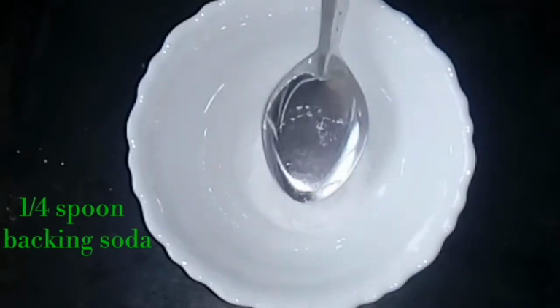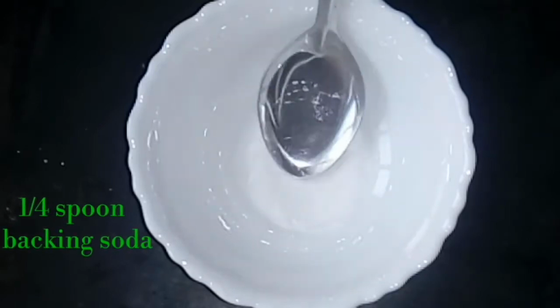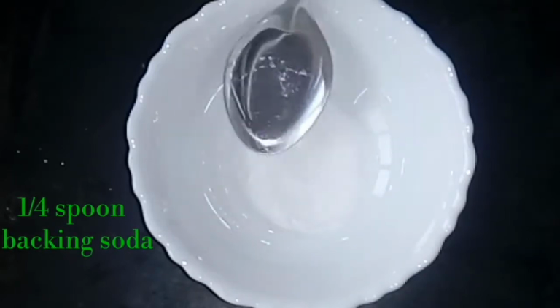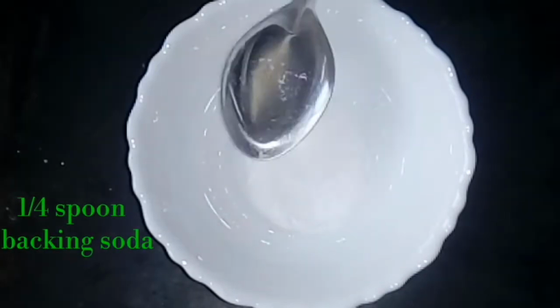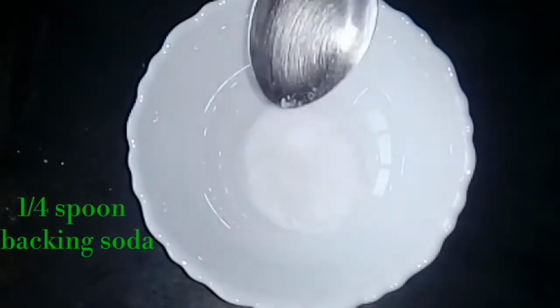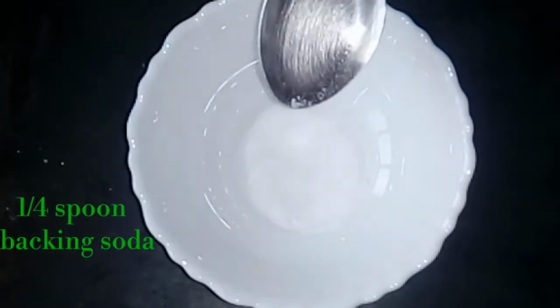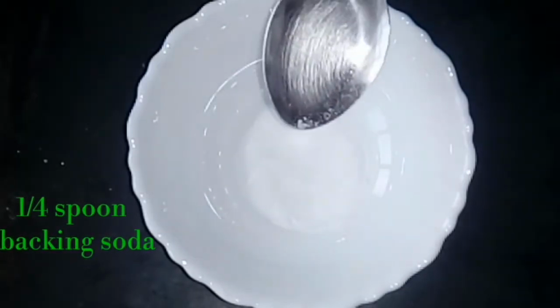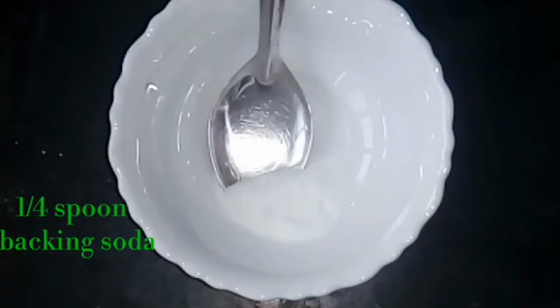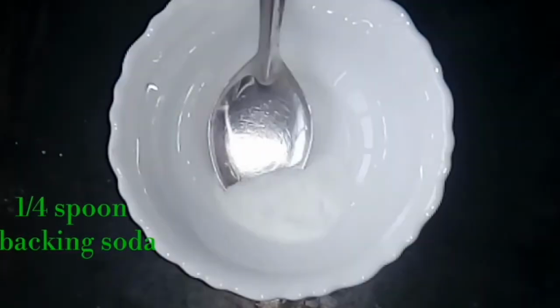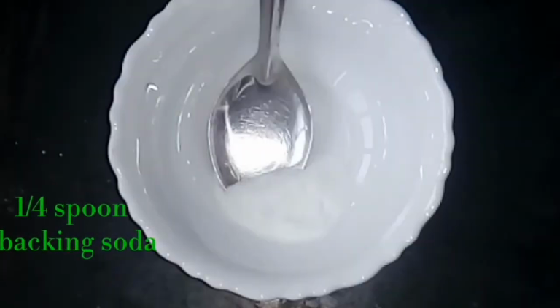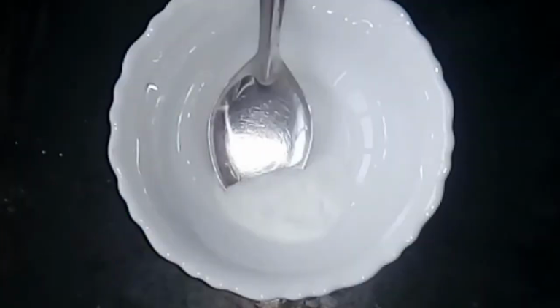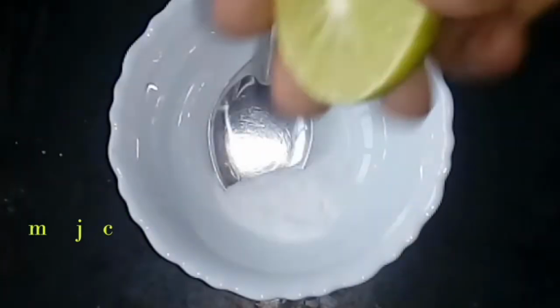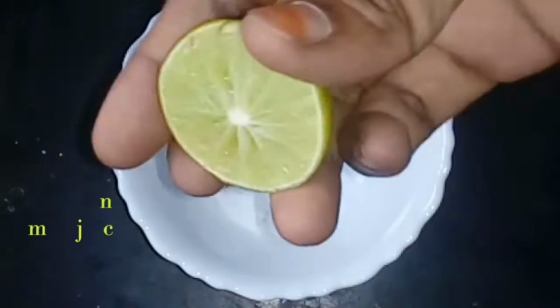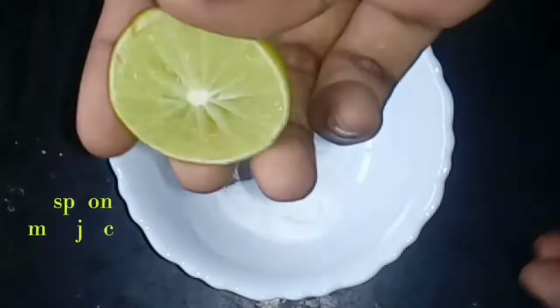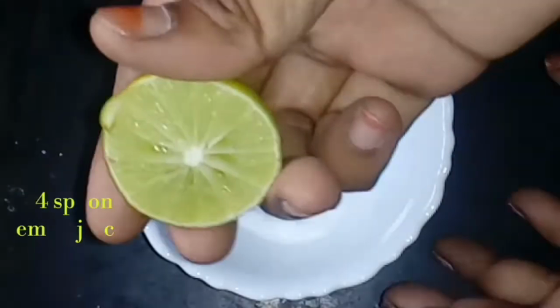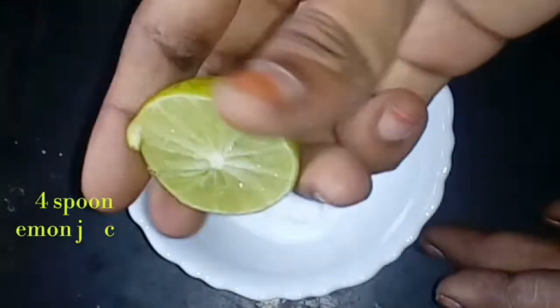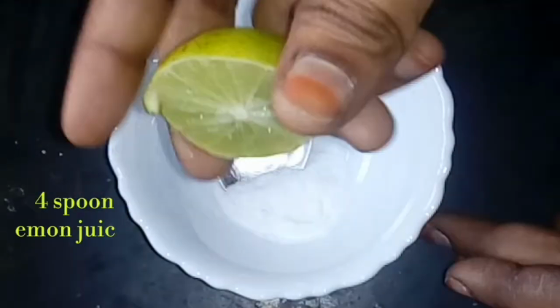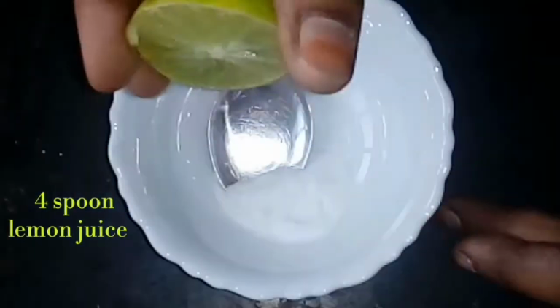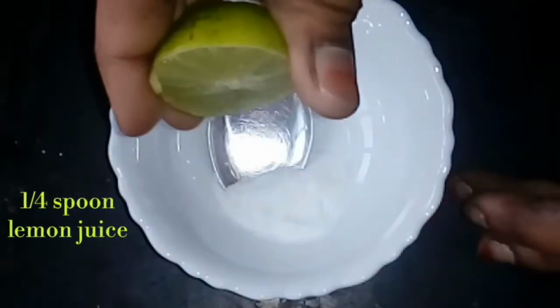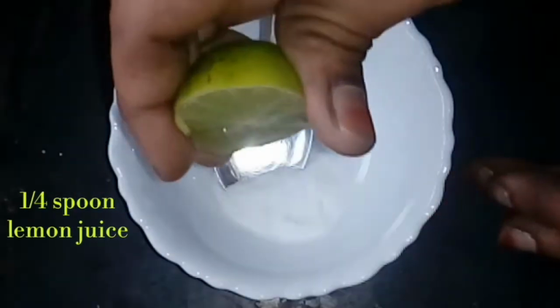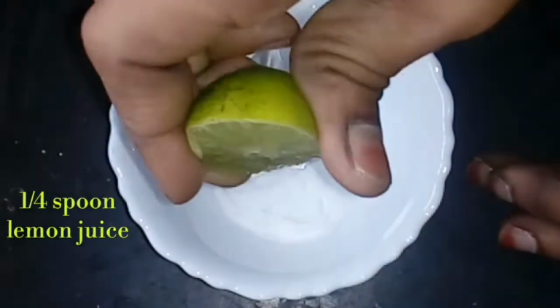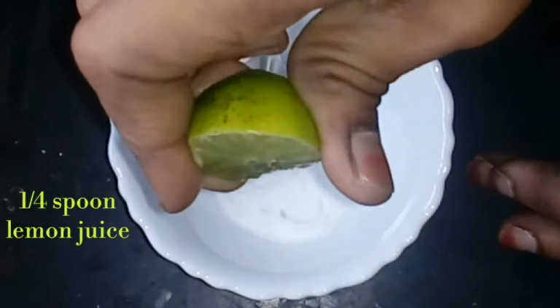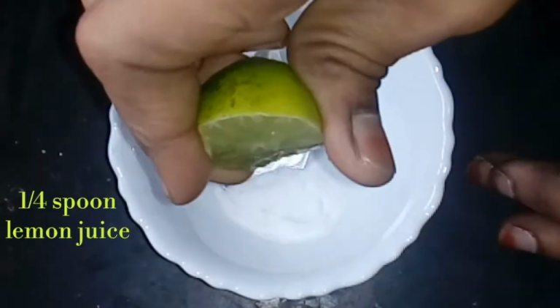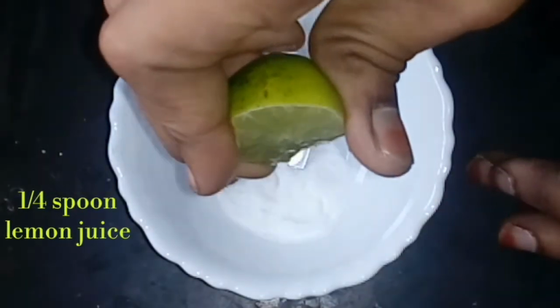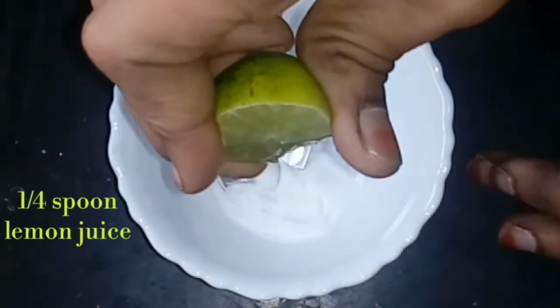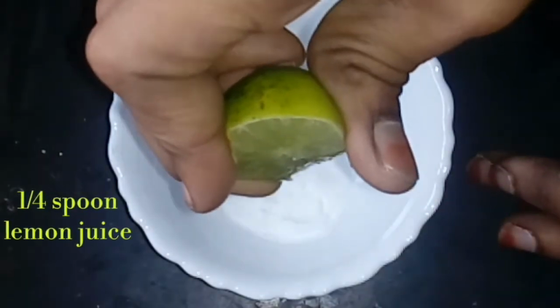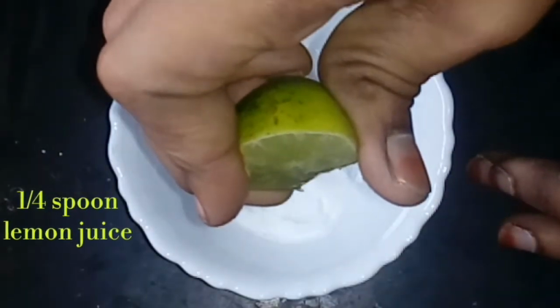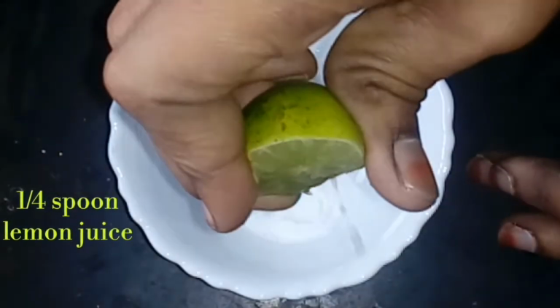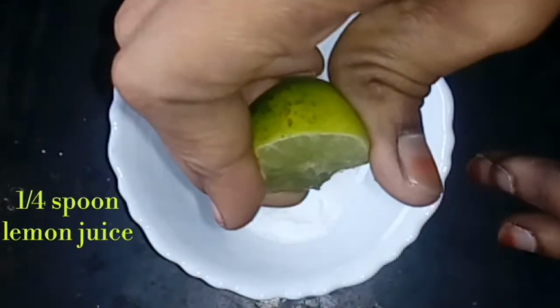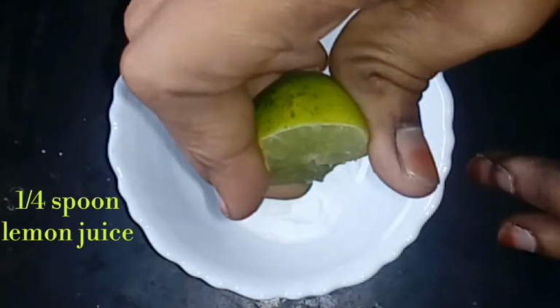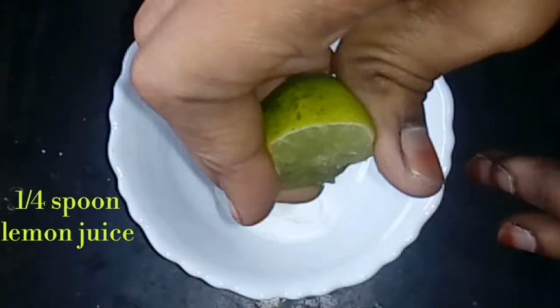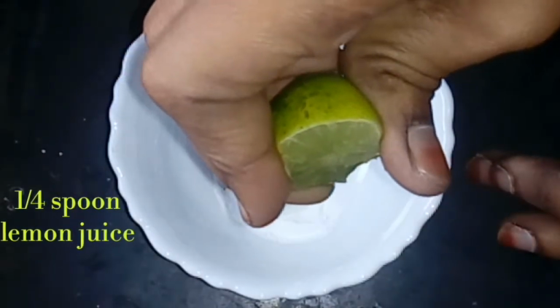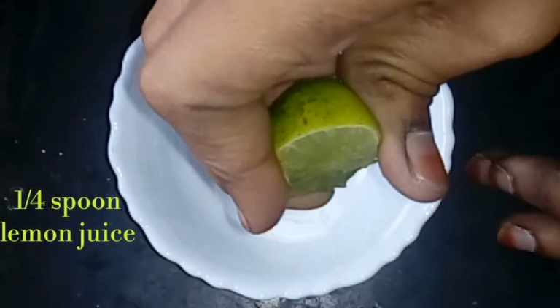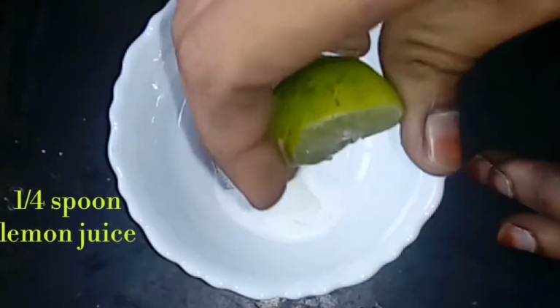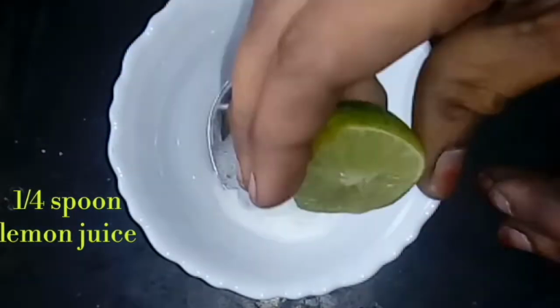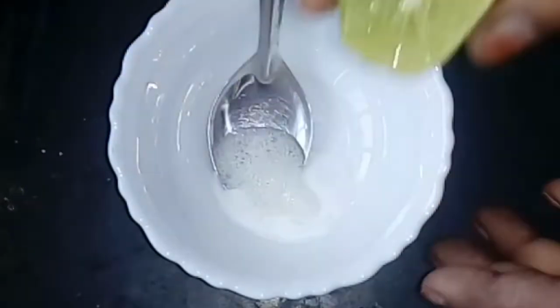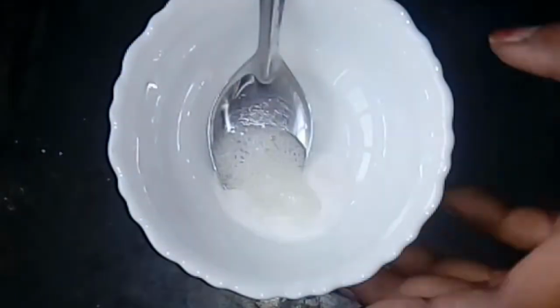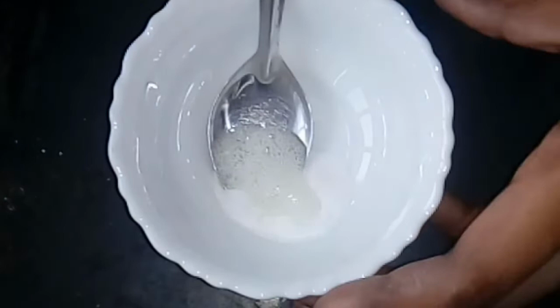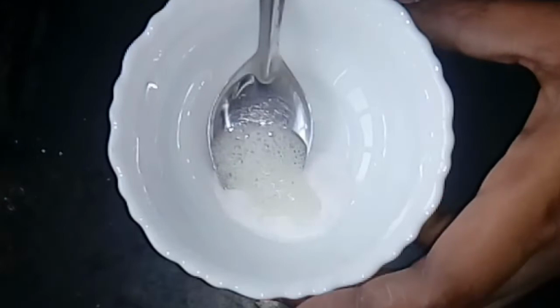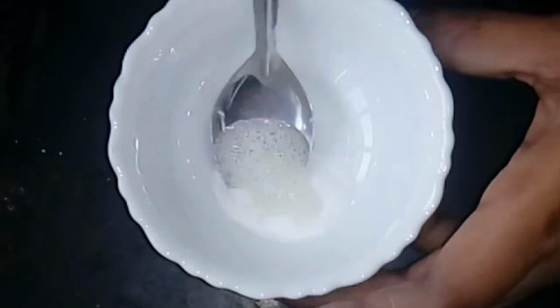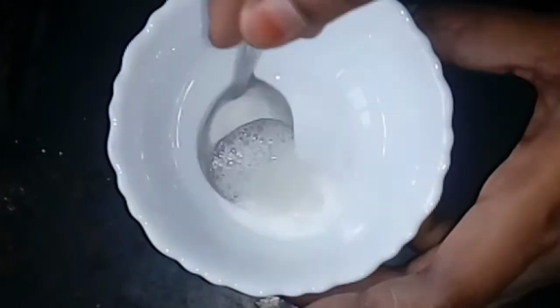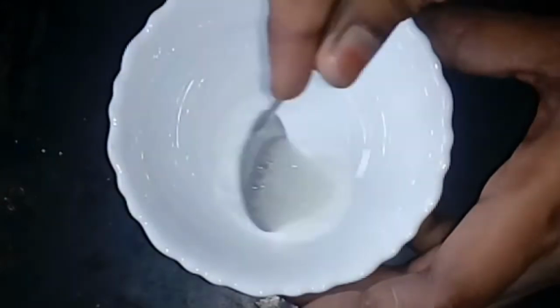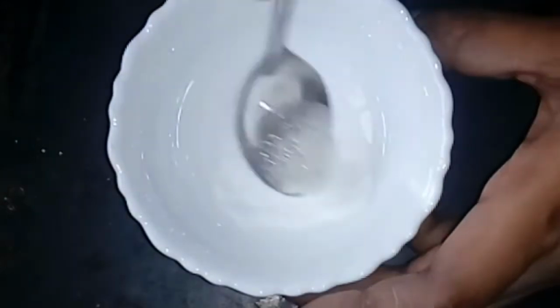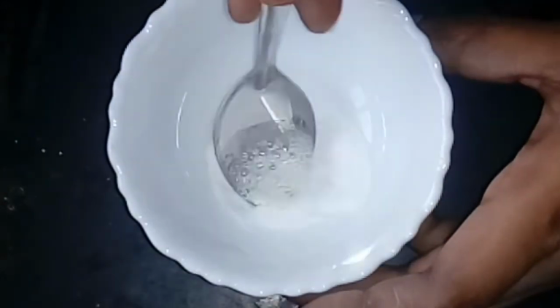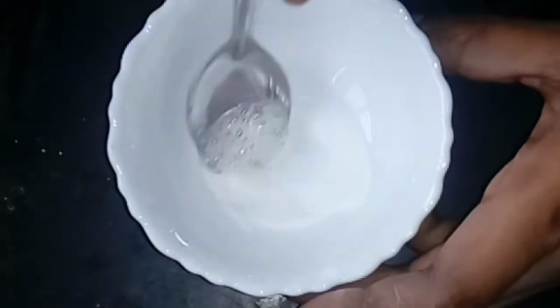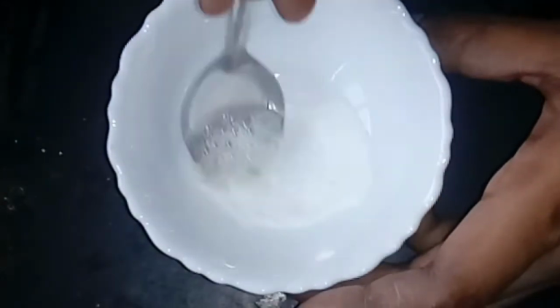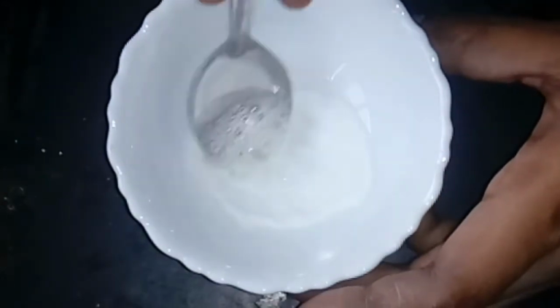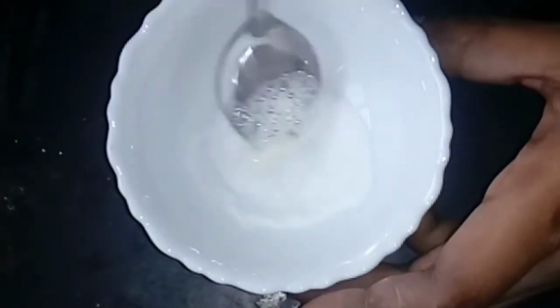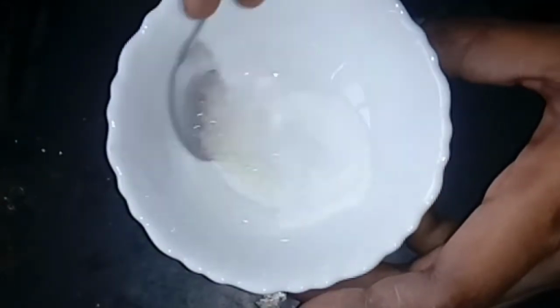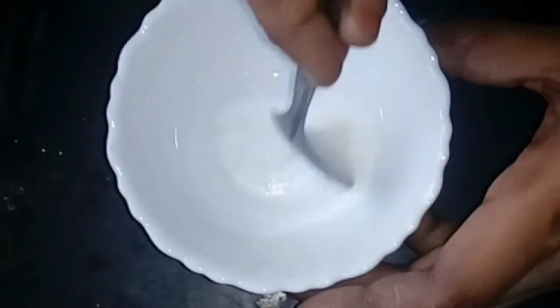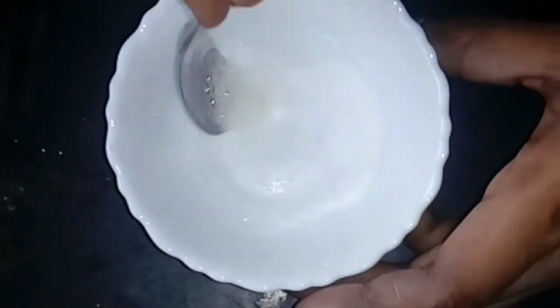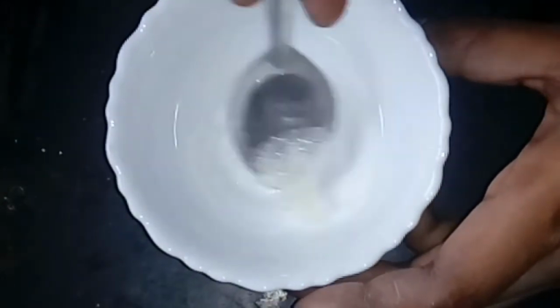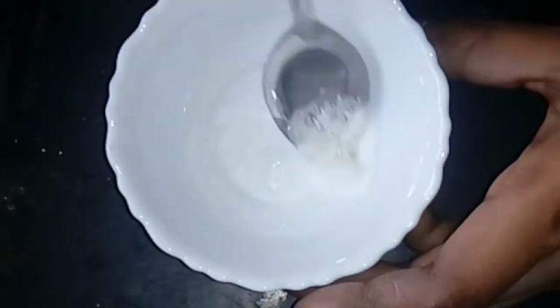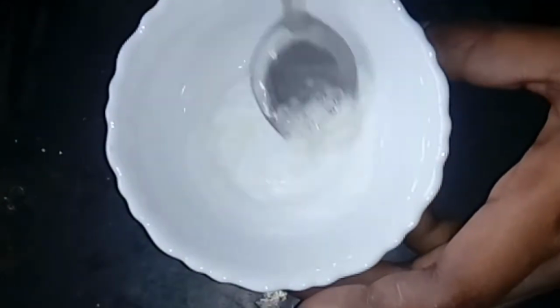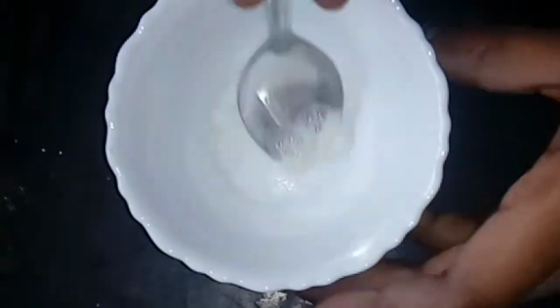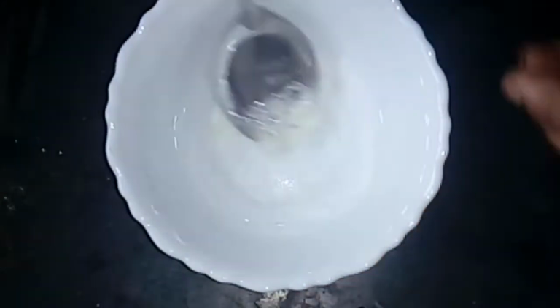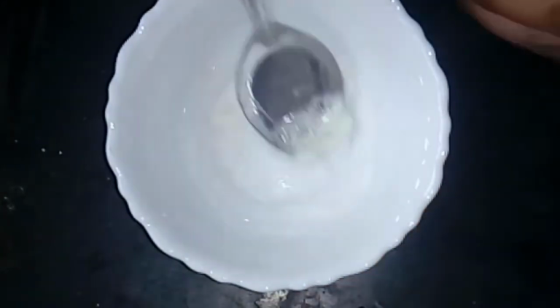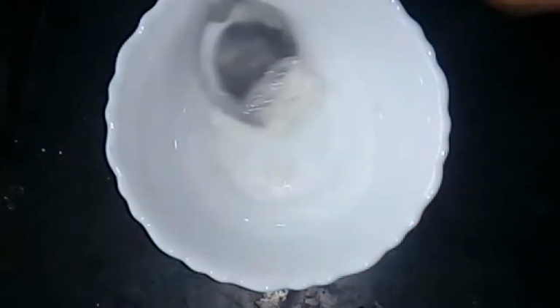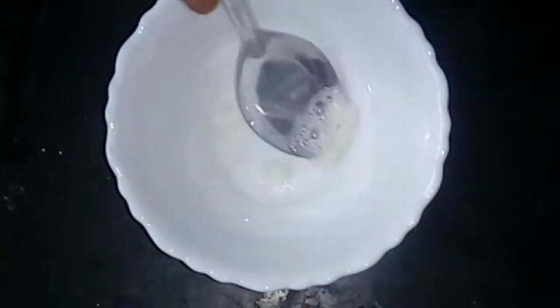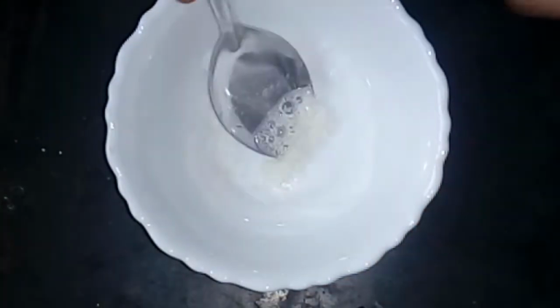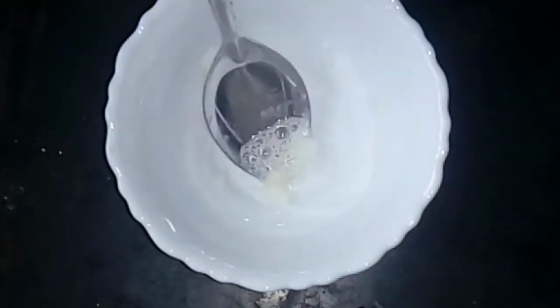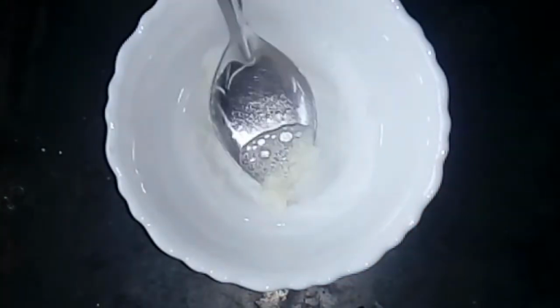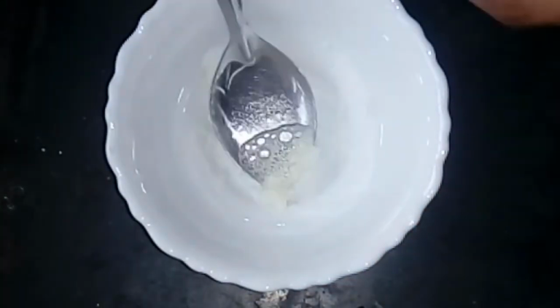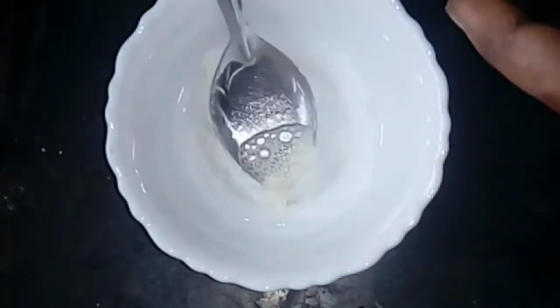I'll add a spoon of baking soda and a spoon of lemon juice. I'll mix it to a paste consistency.